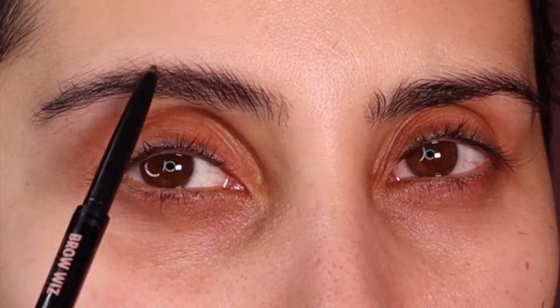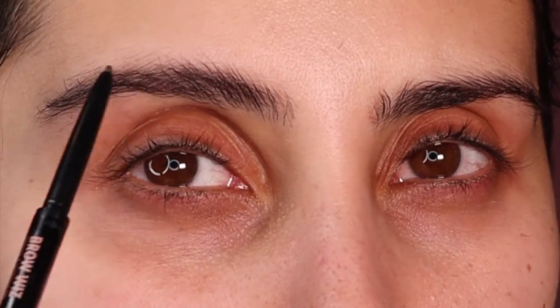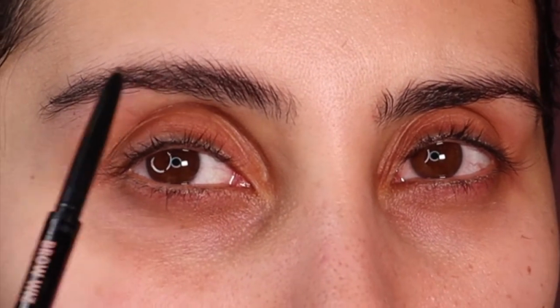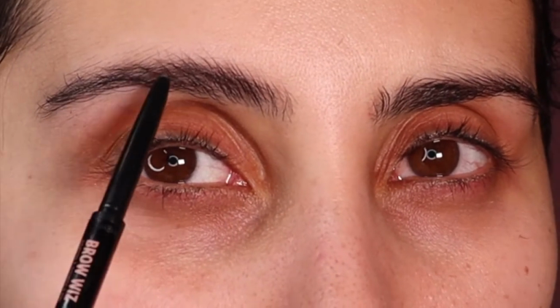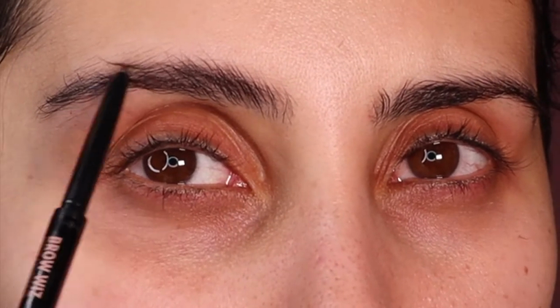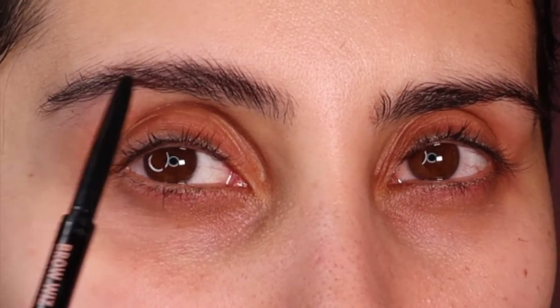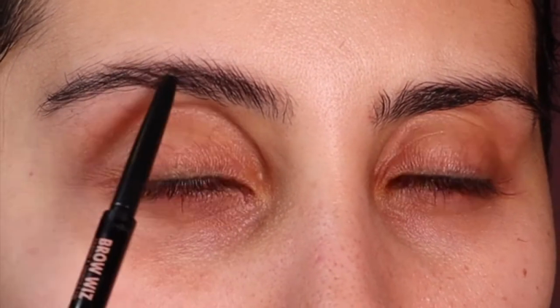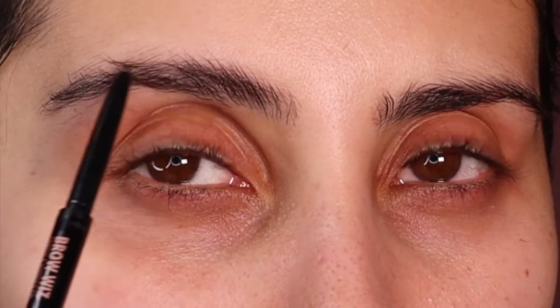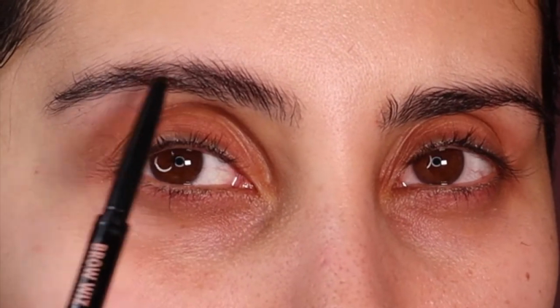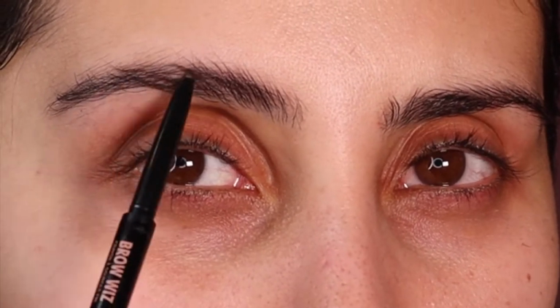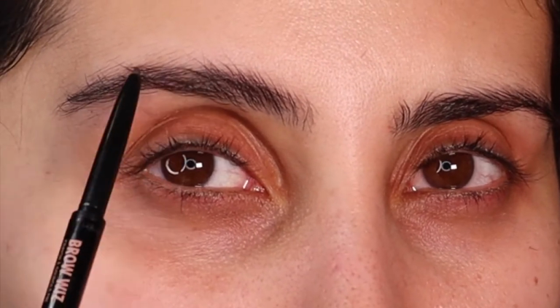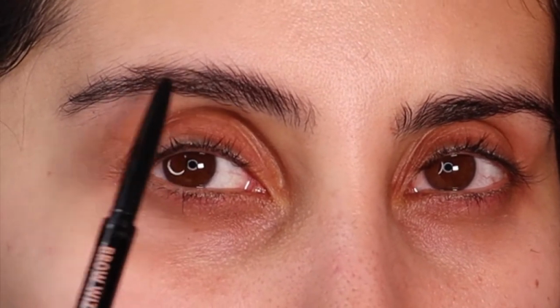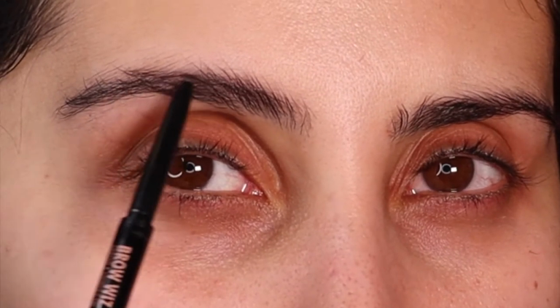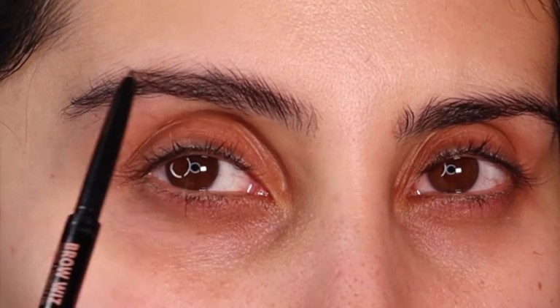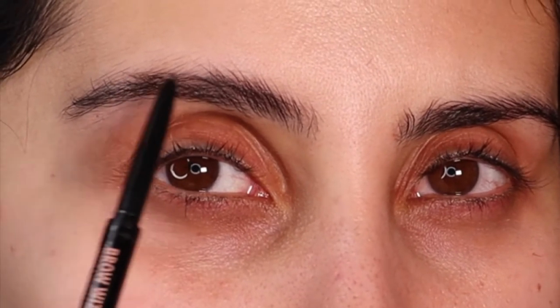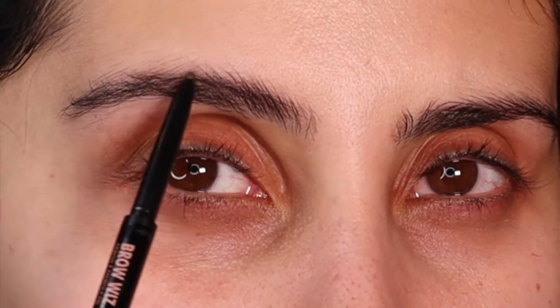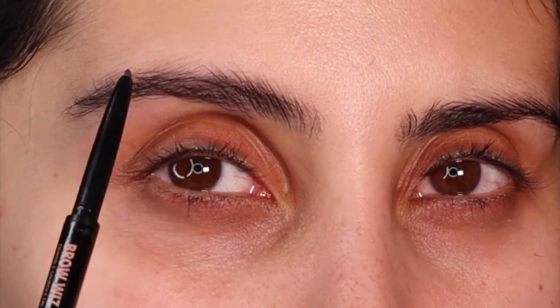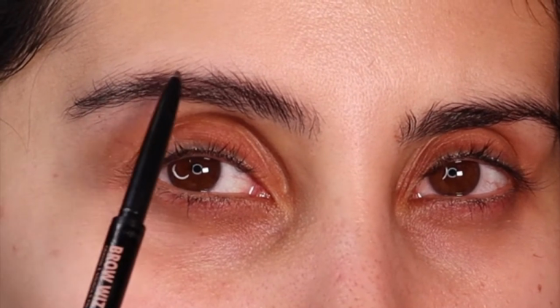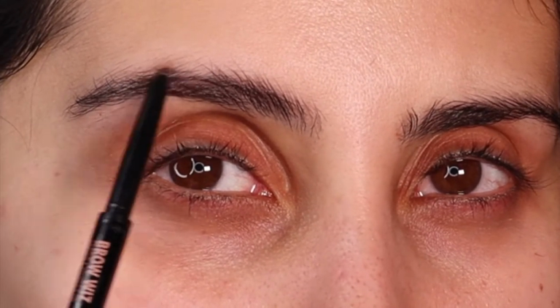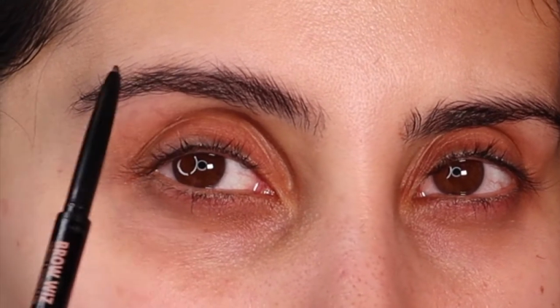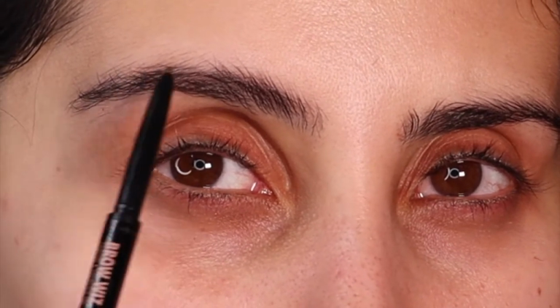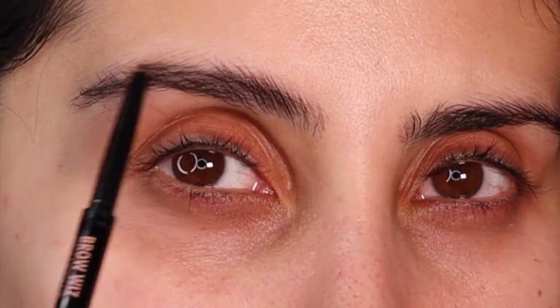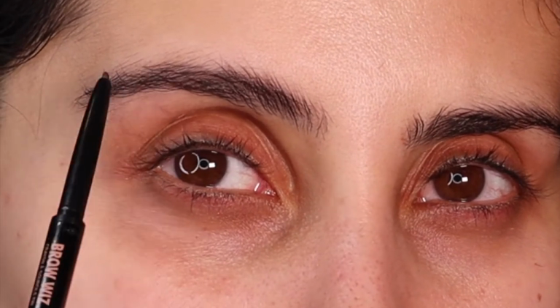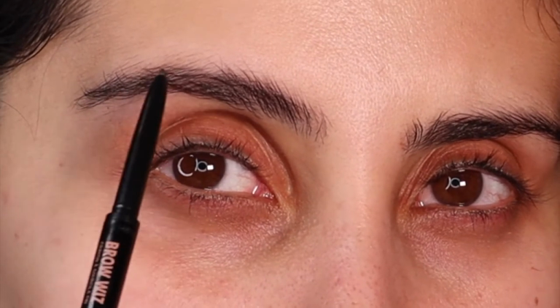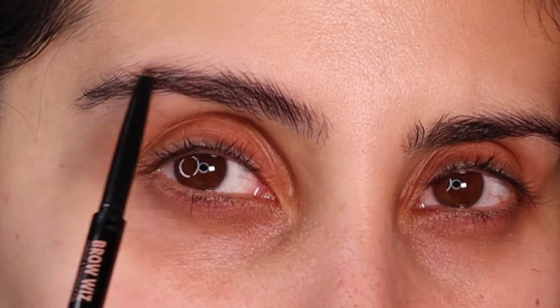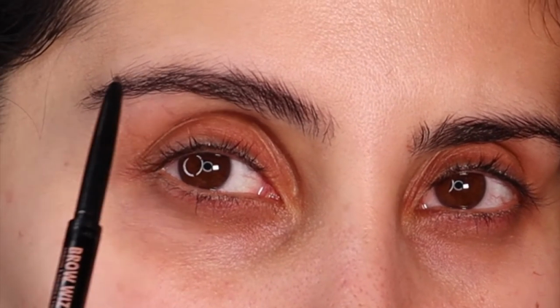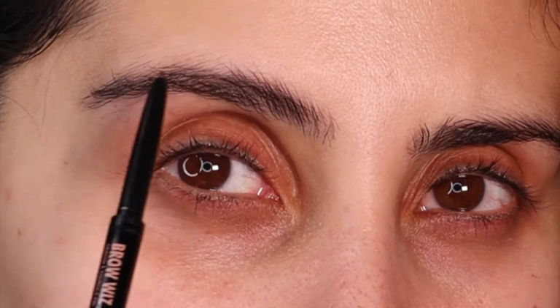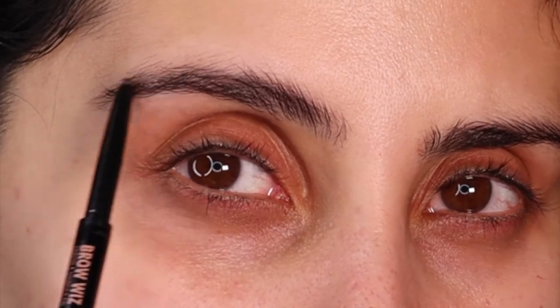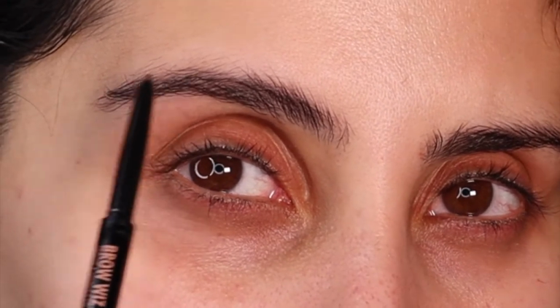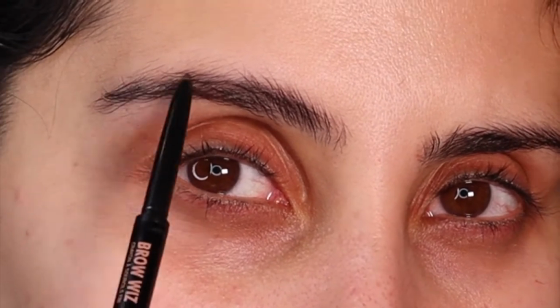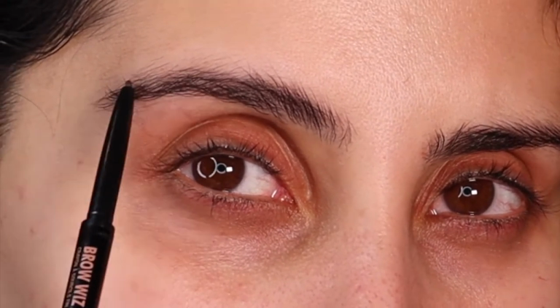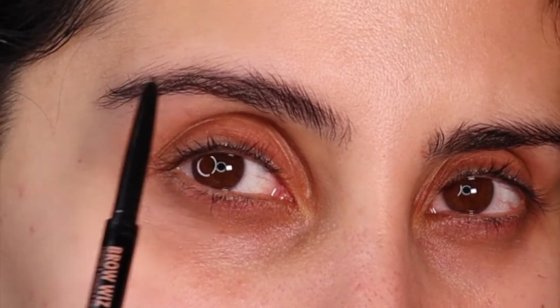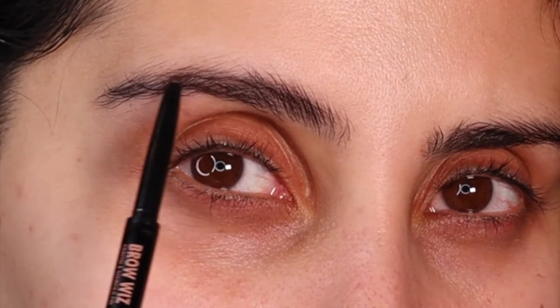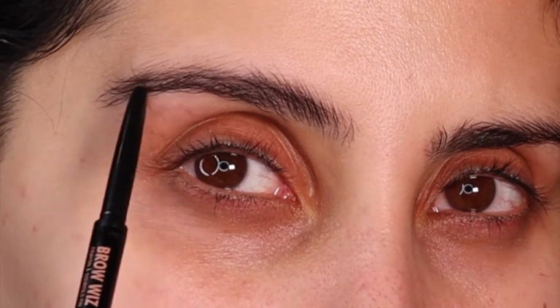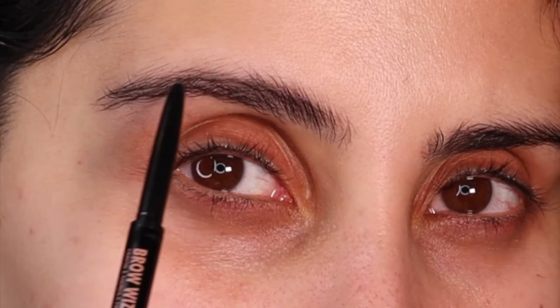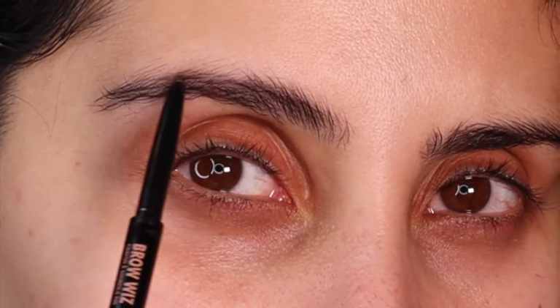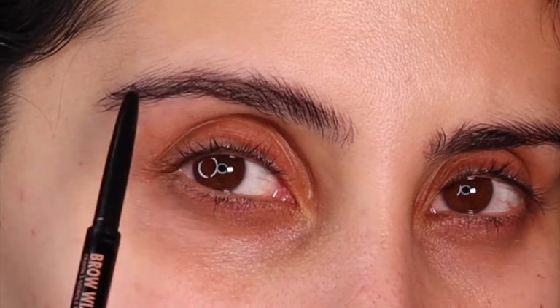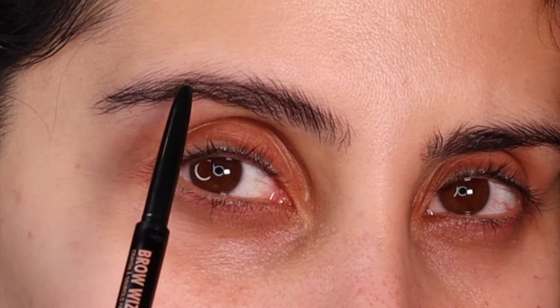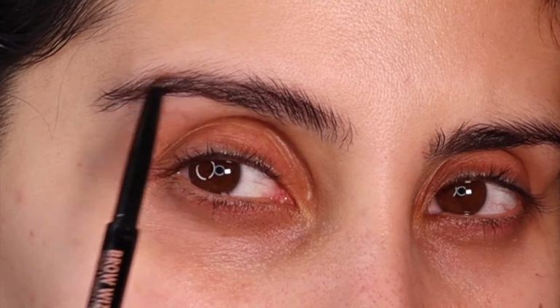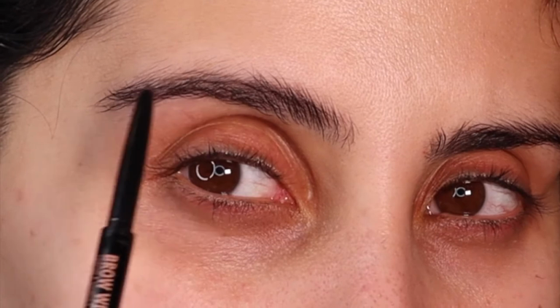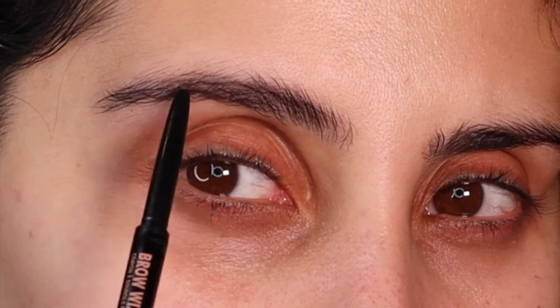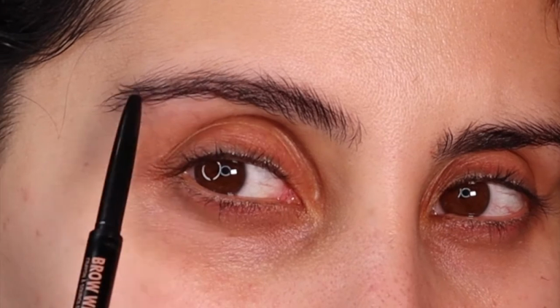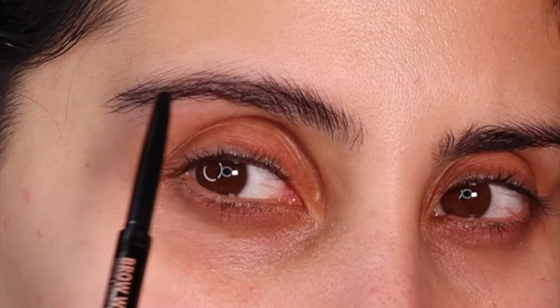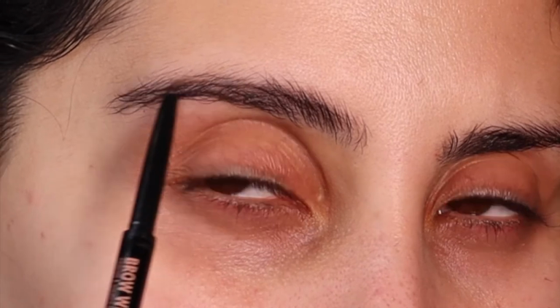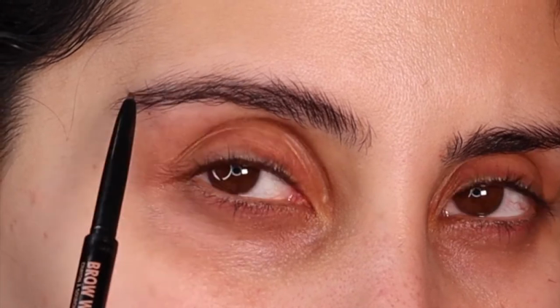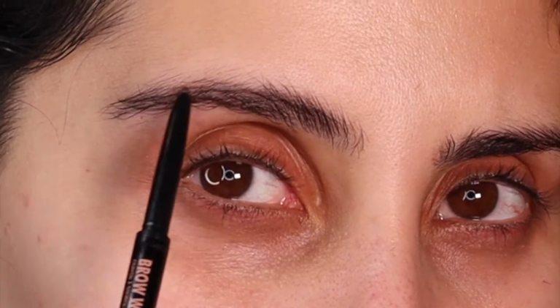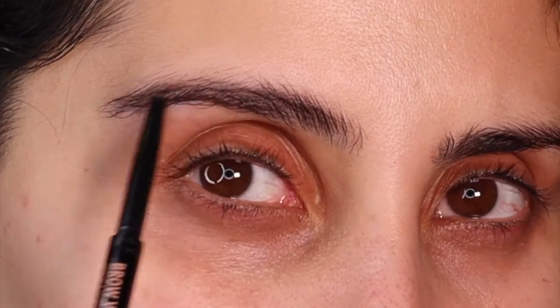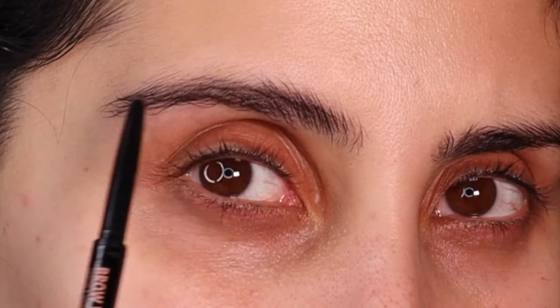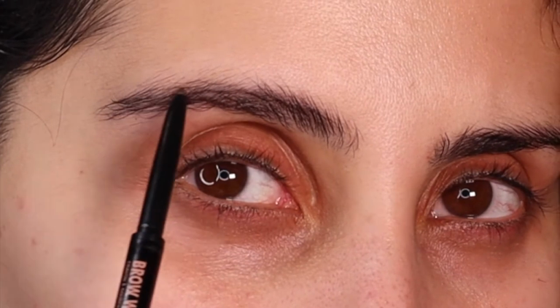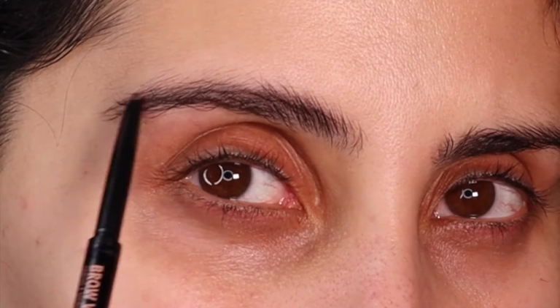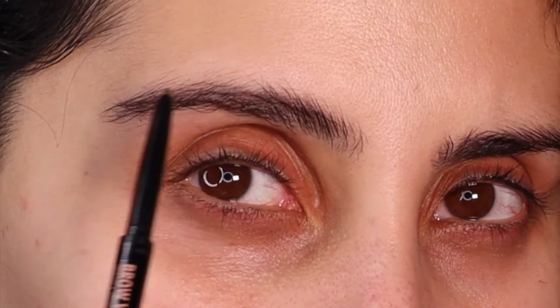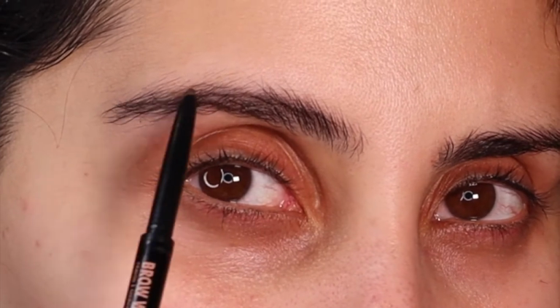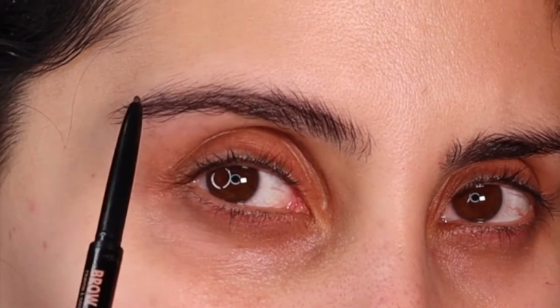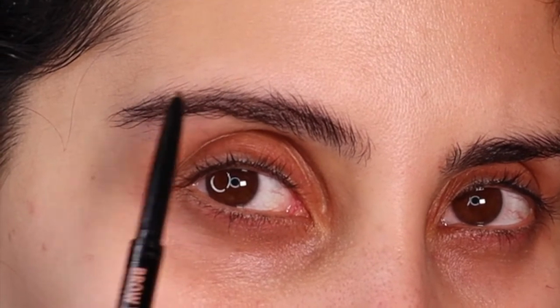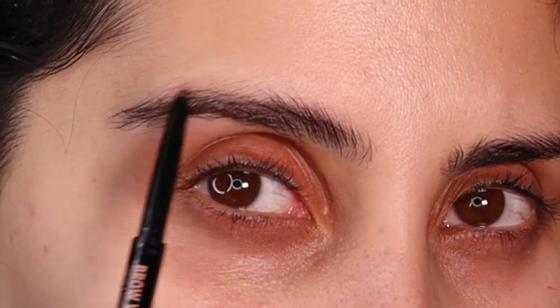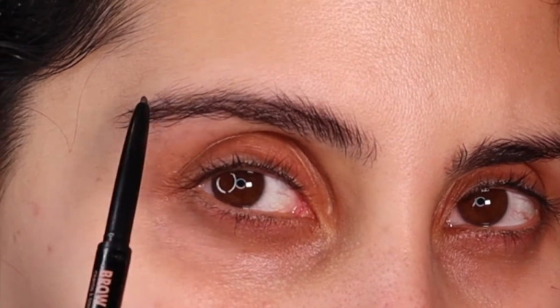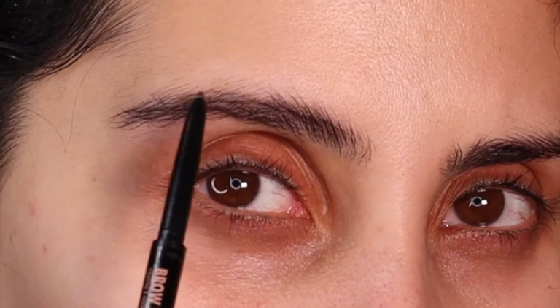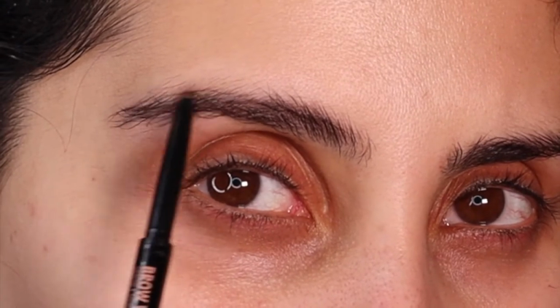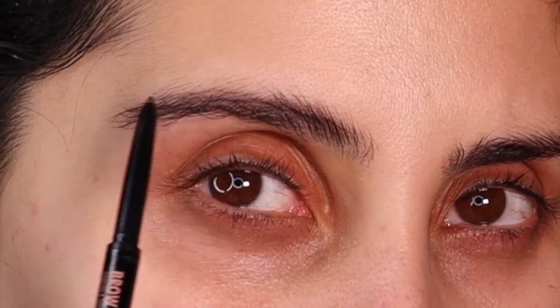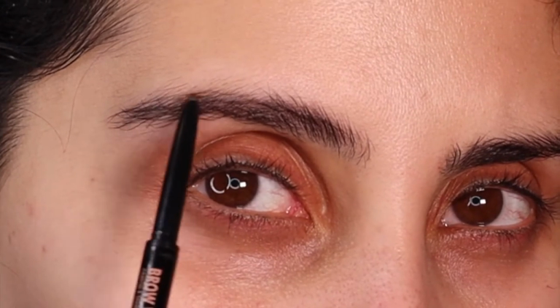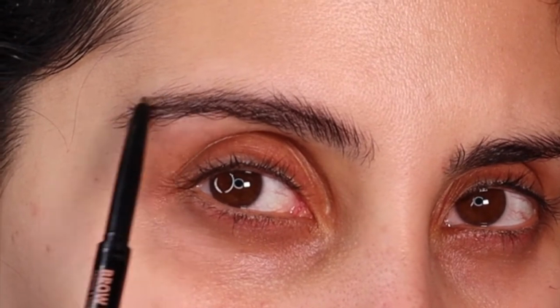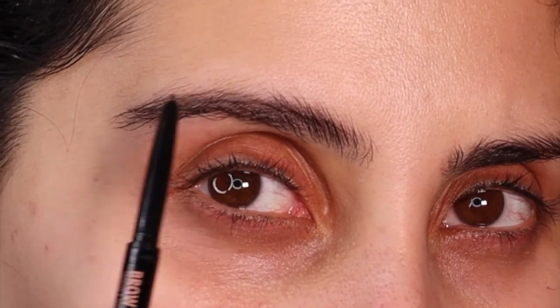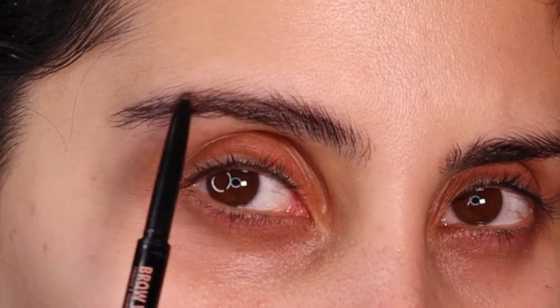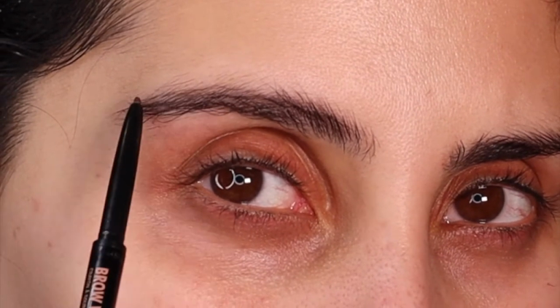I'm just going to quickly do my eyebrows so you don't have to see a hideous brow. I'm just filling in the ends and the top.